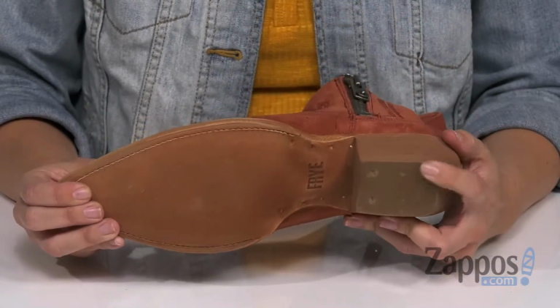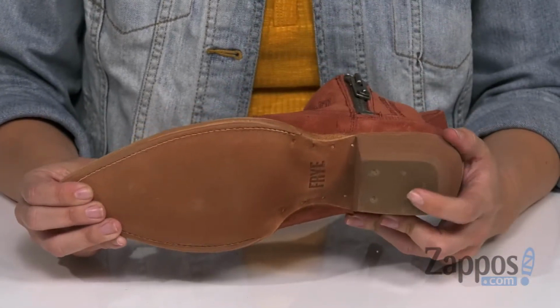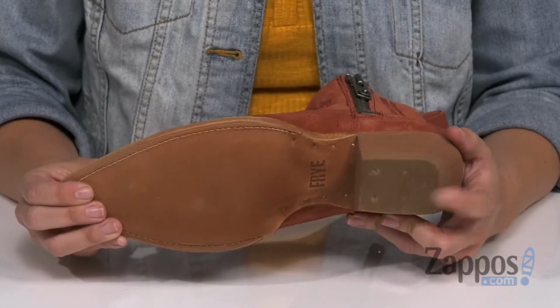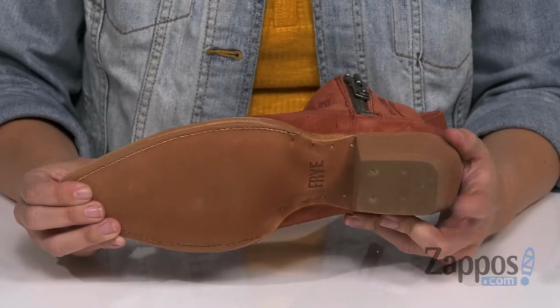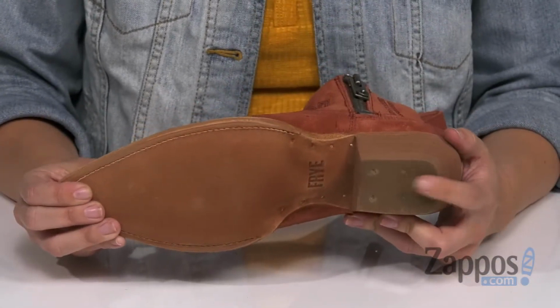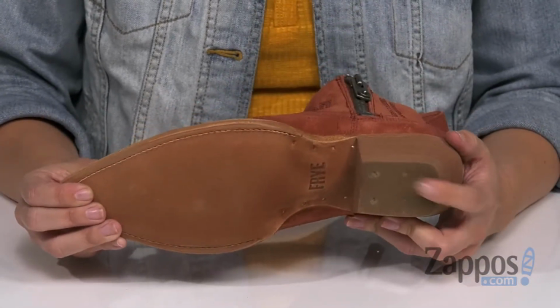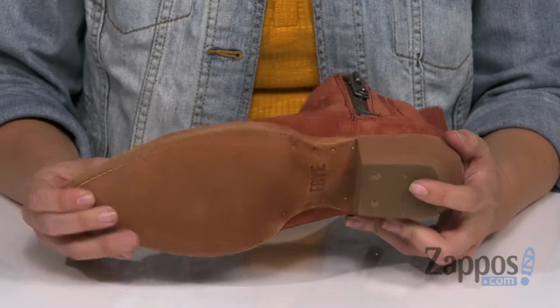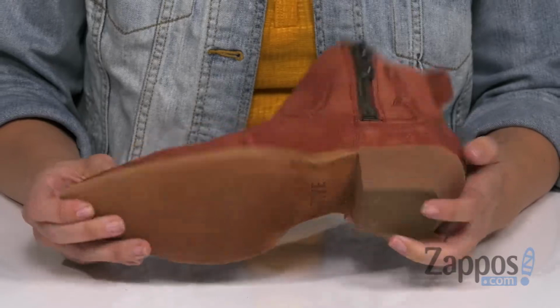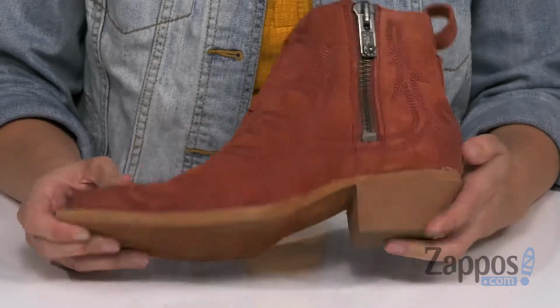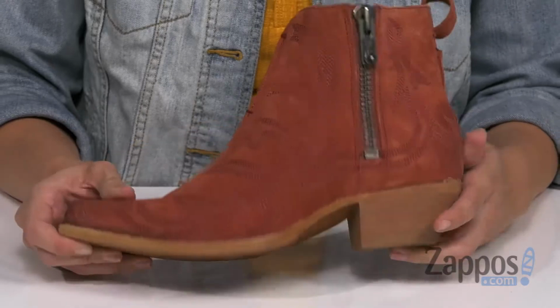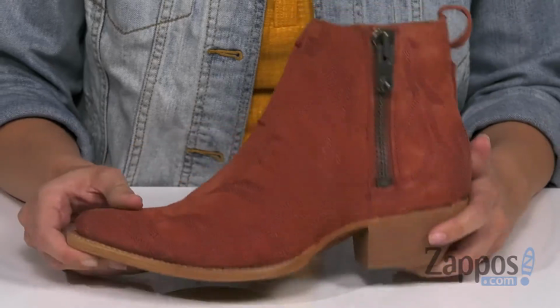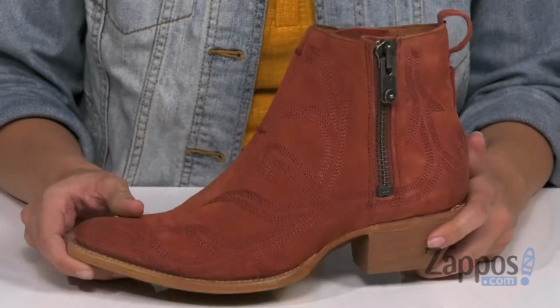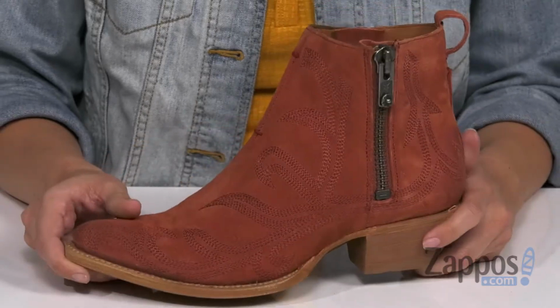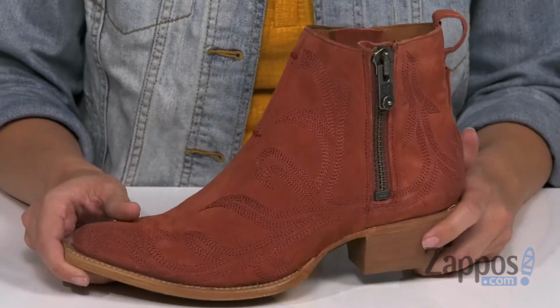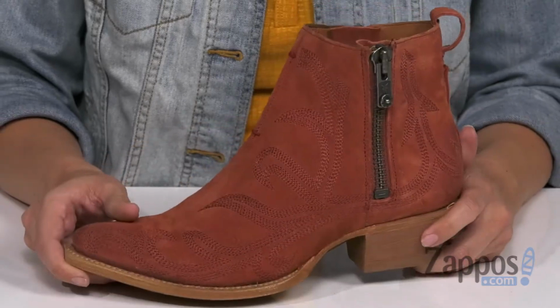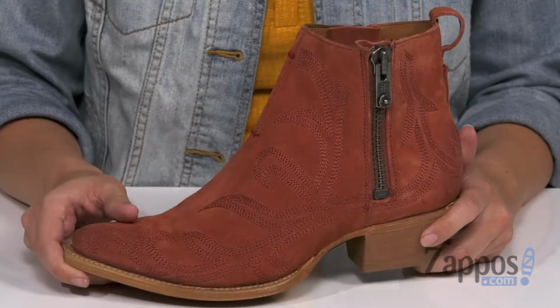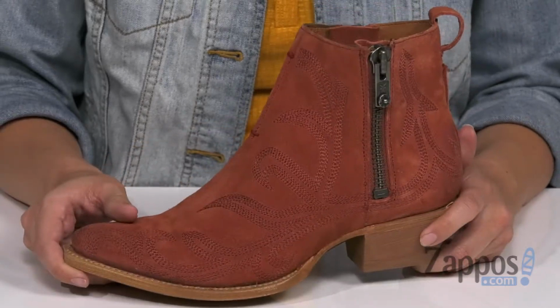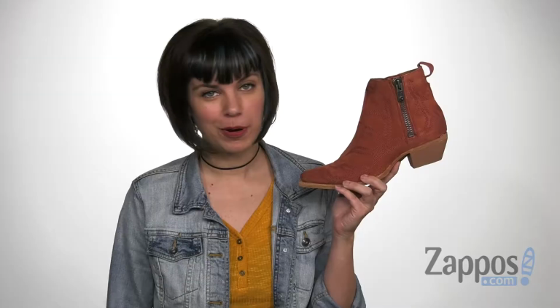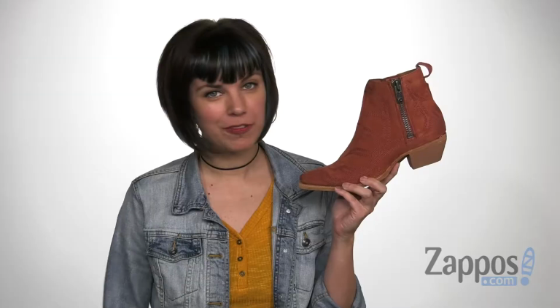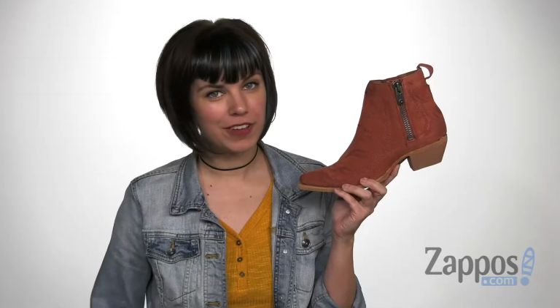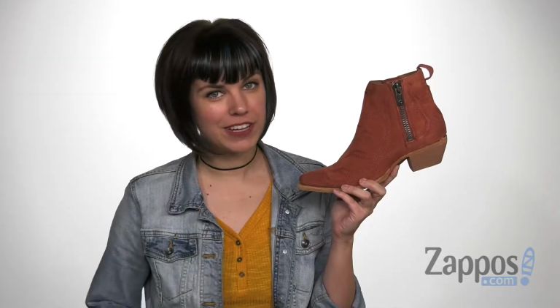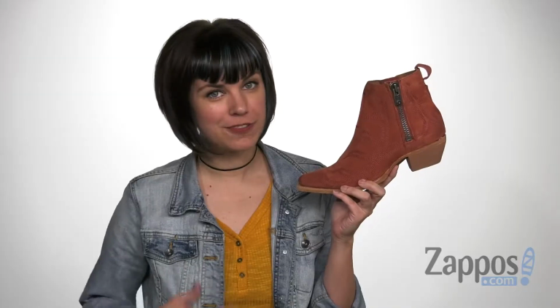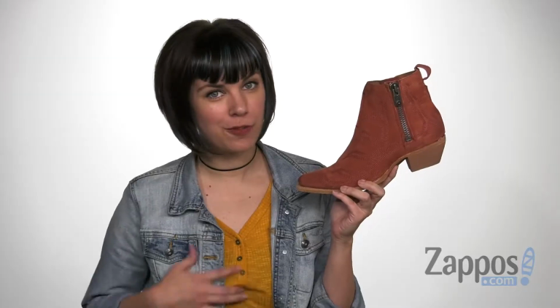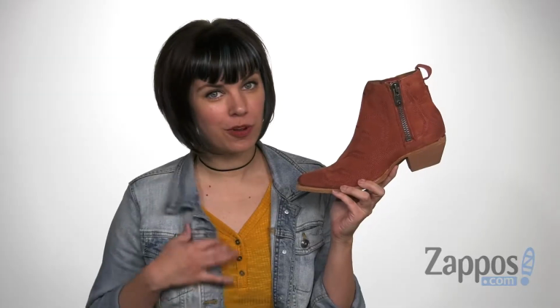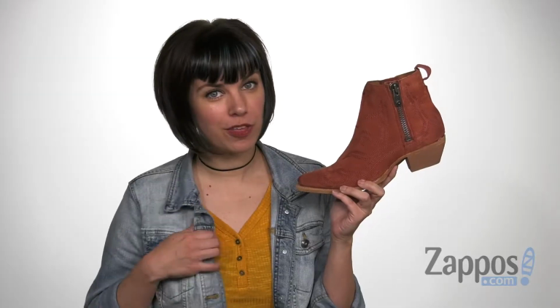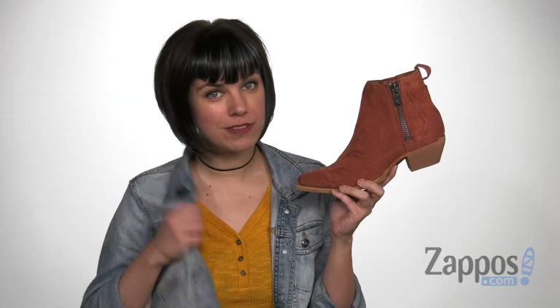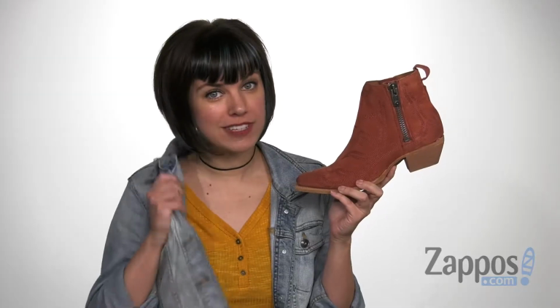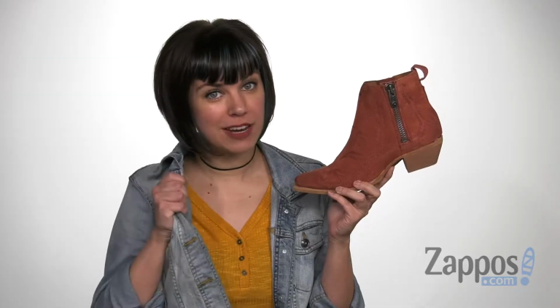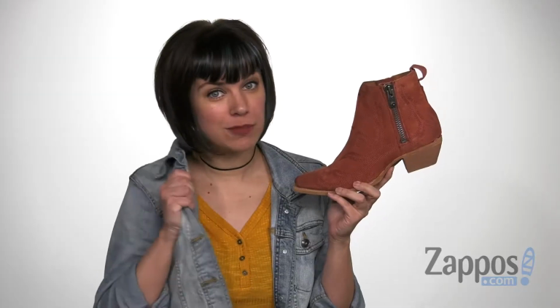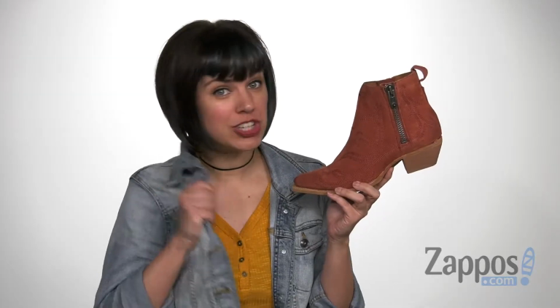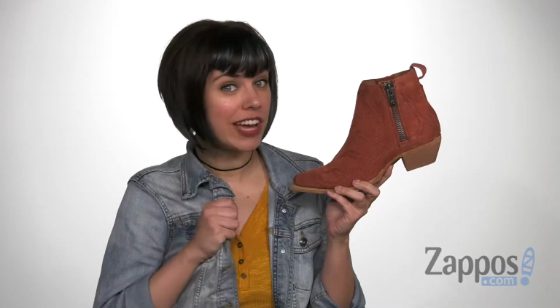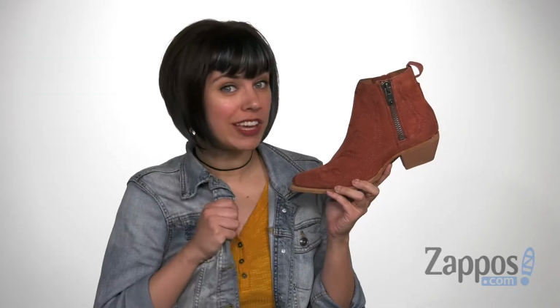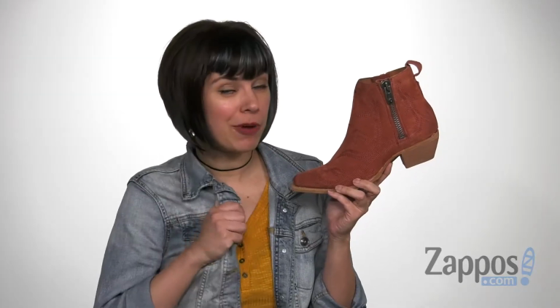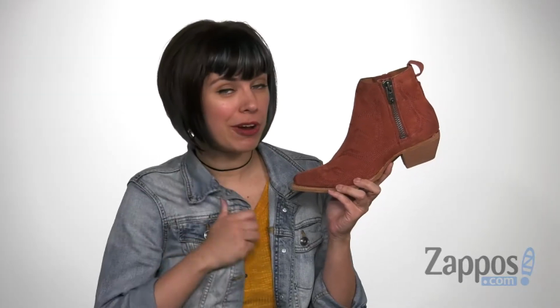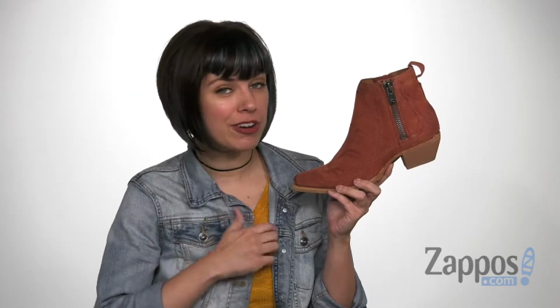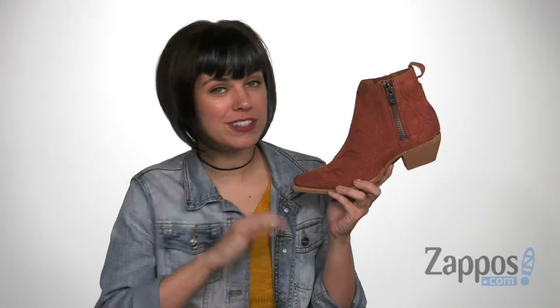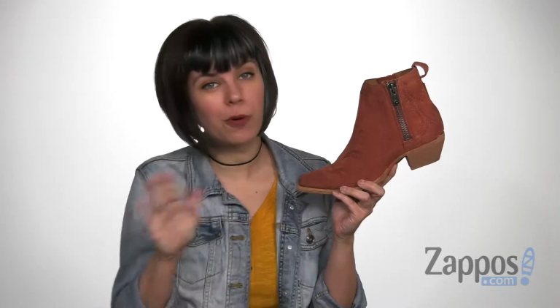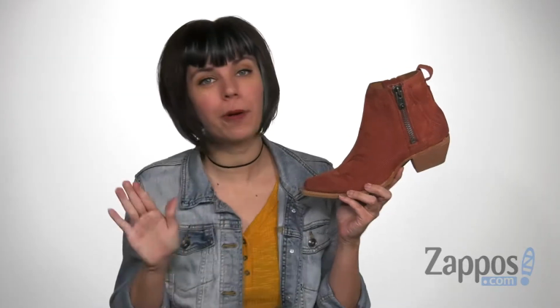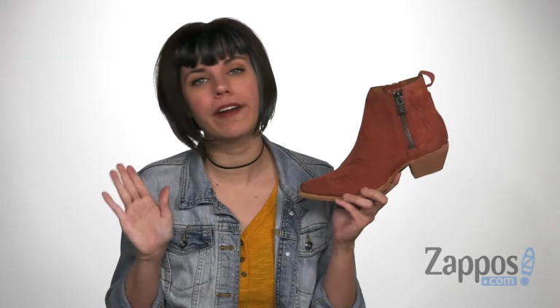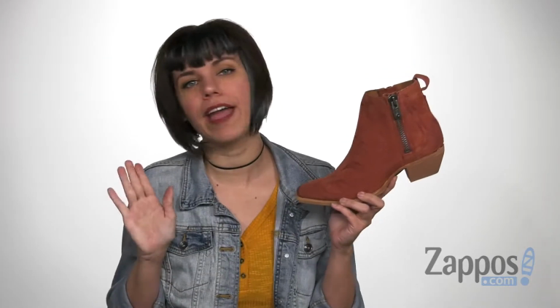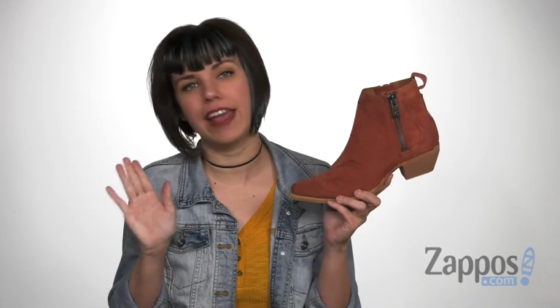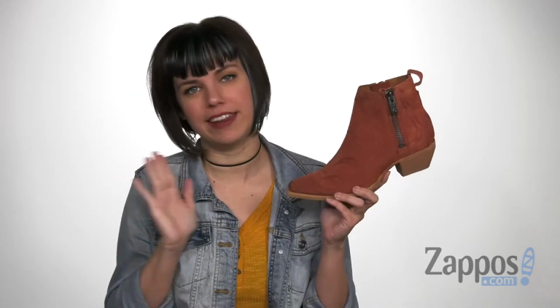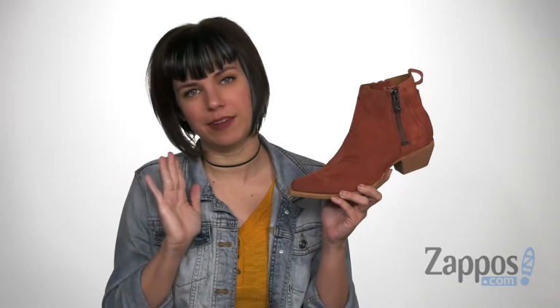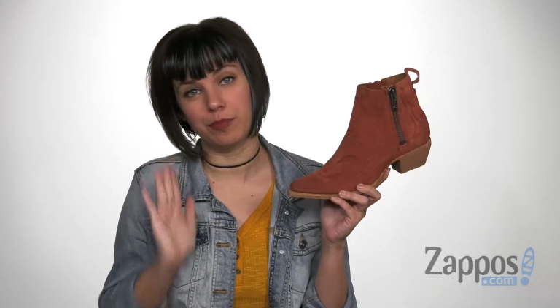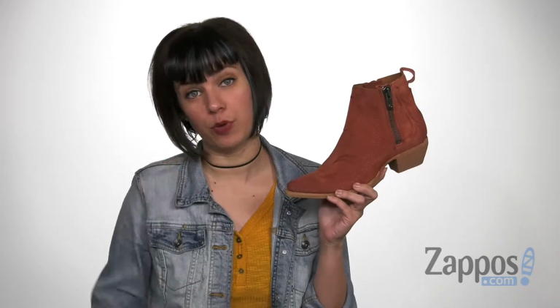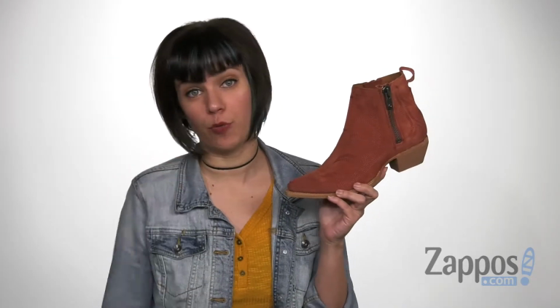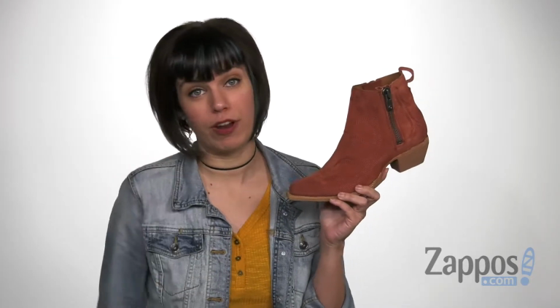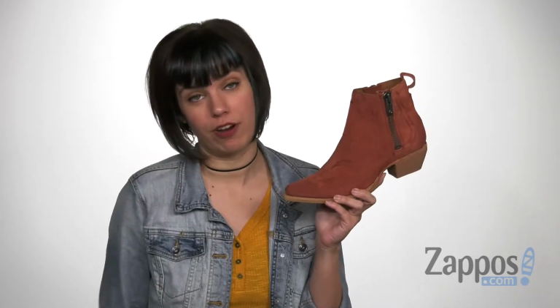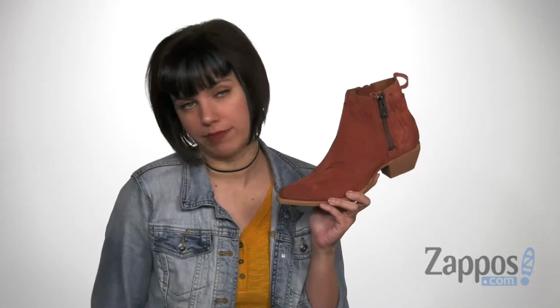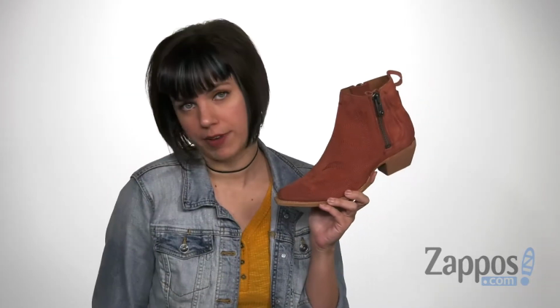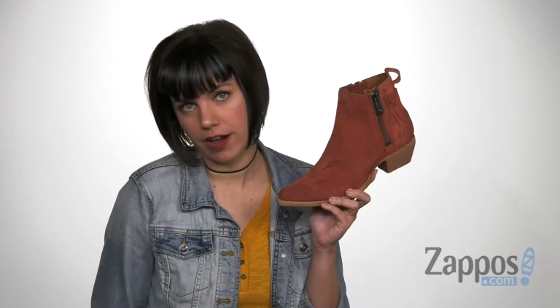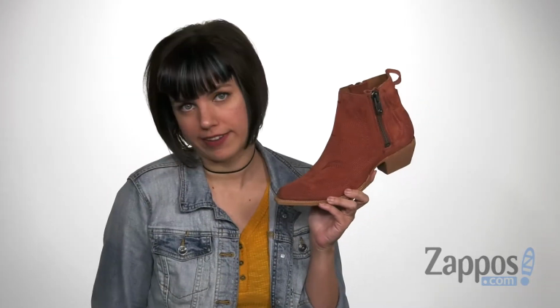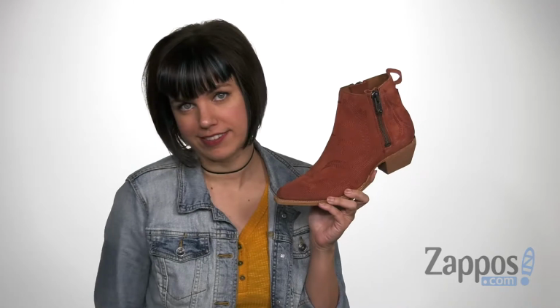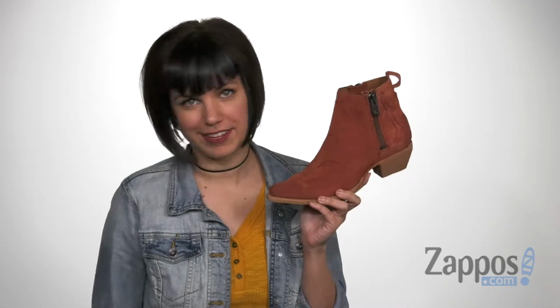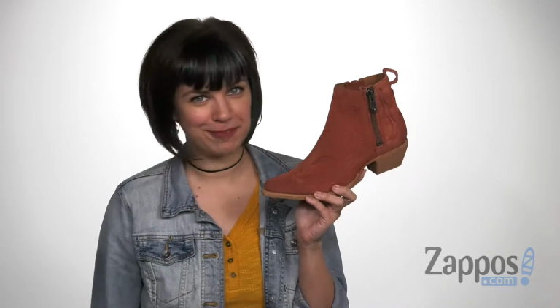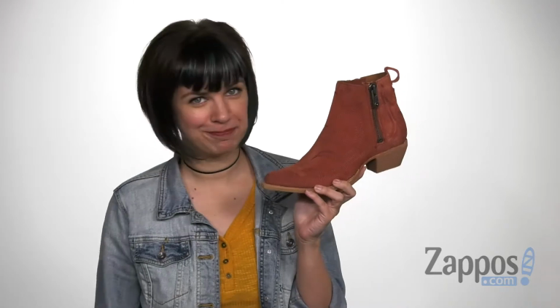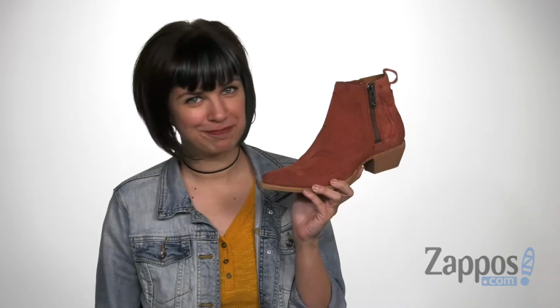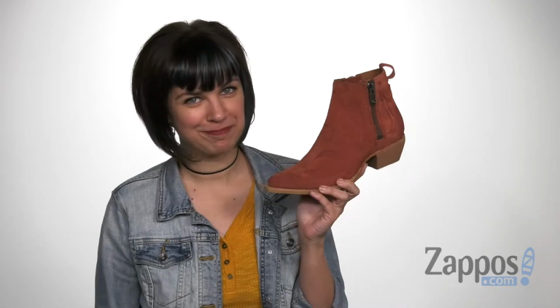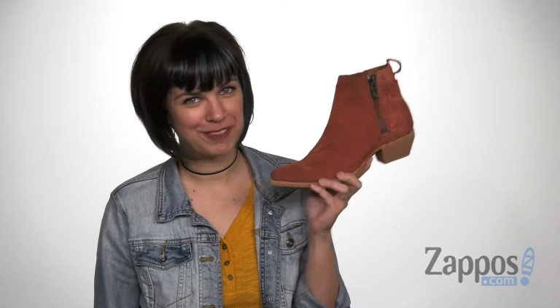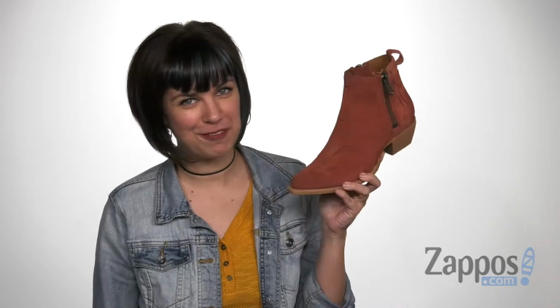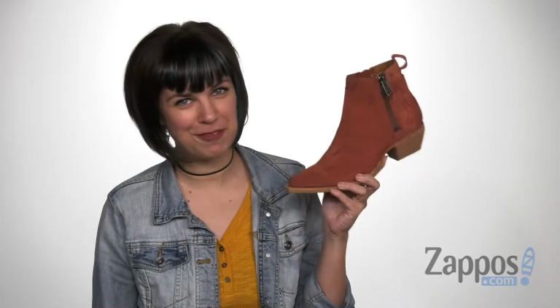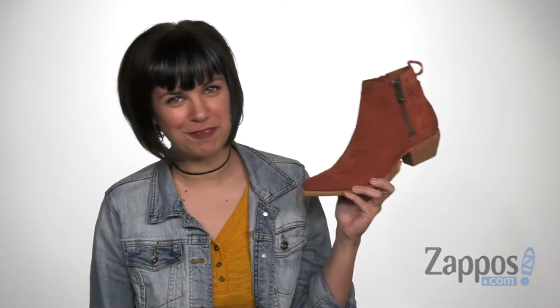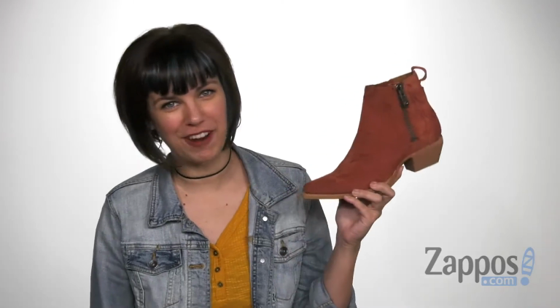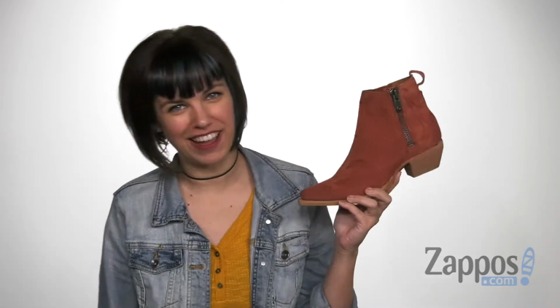Low stacked heel, and the bottom is a leather outsole that's got a rubber heel cap for added traction. Perfect for those denim jacket wearers, or any boot wearer, honestly. They're from Frye.